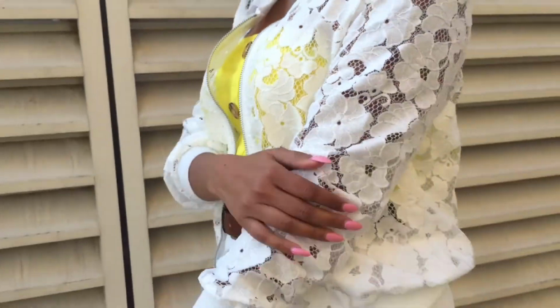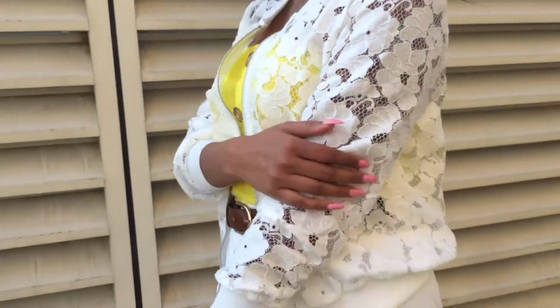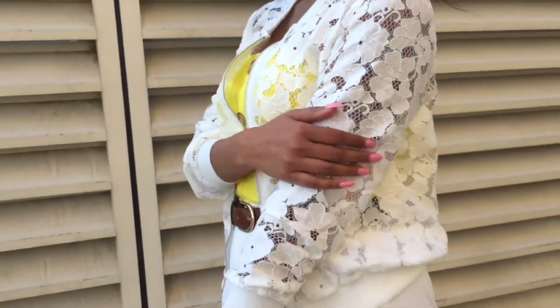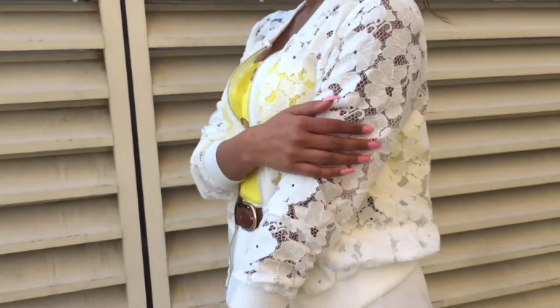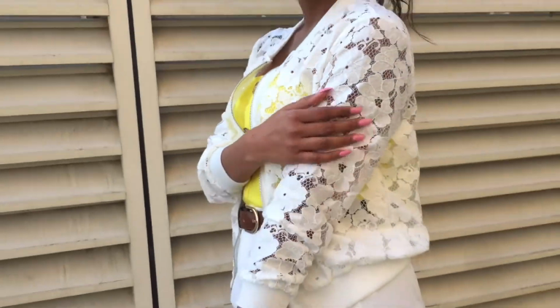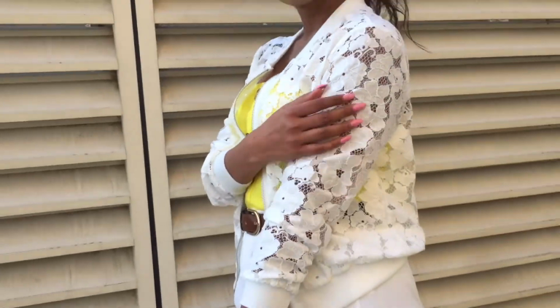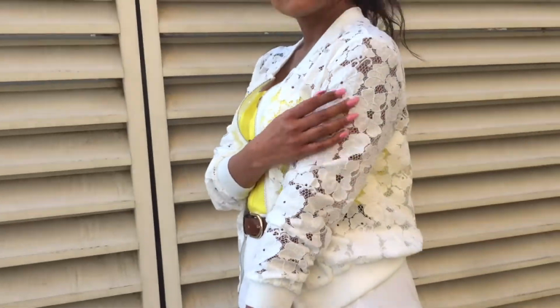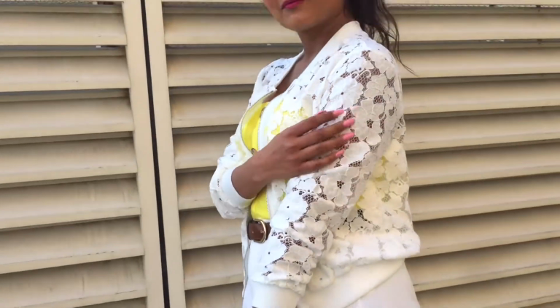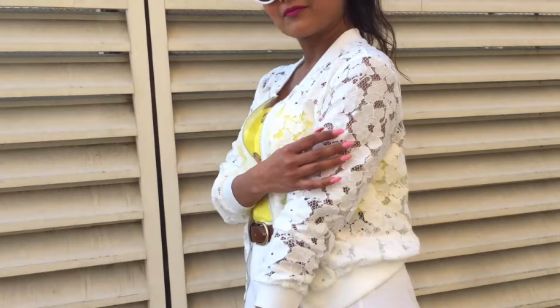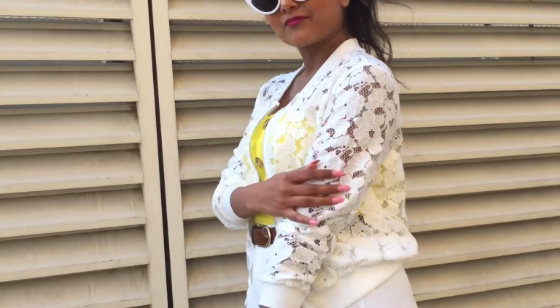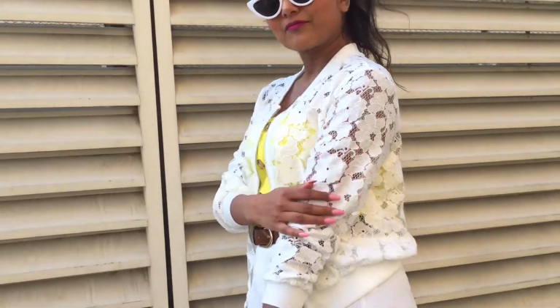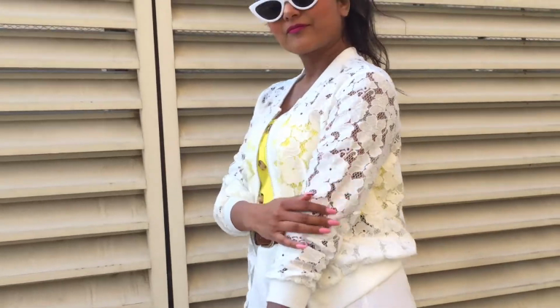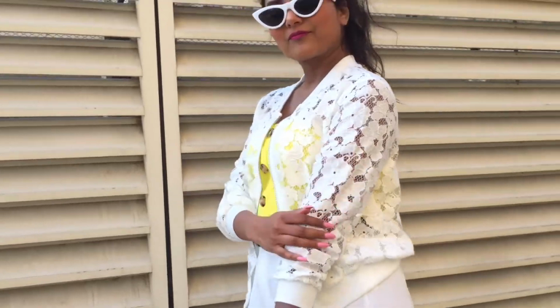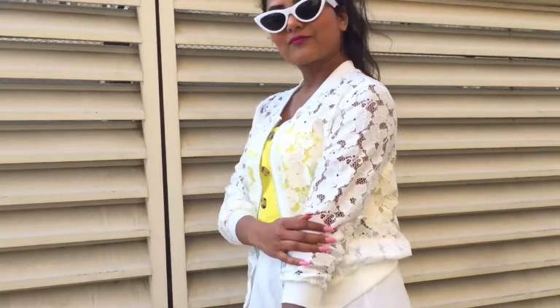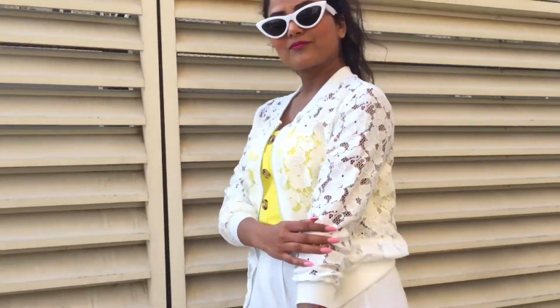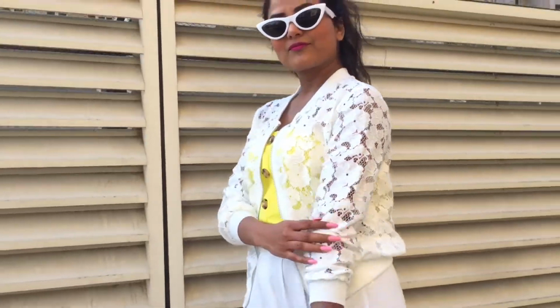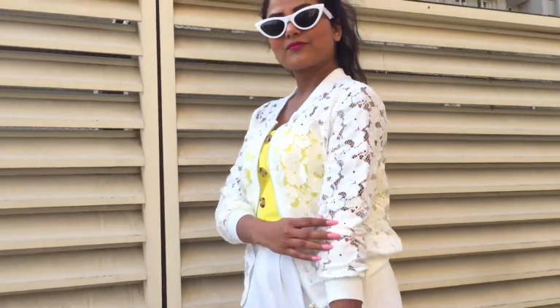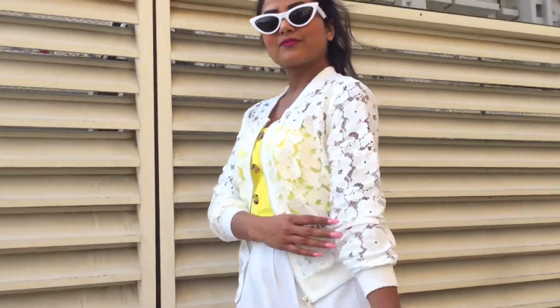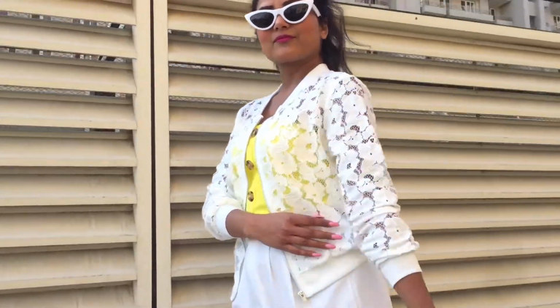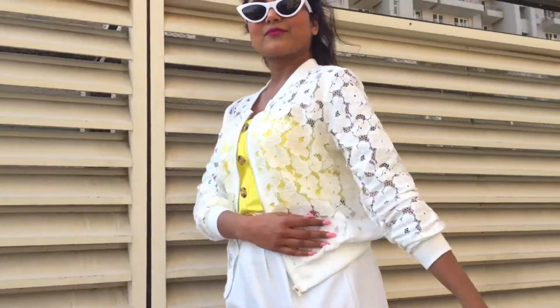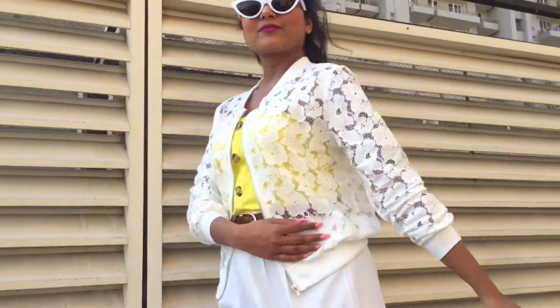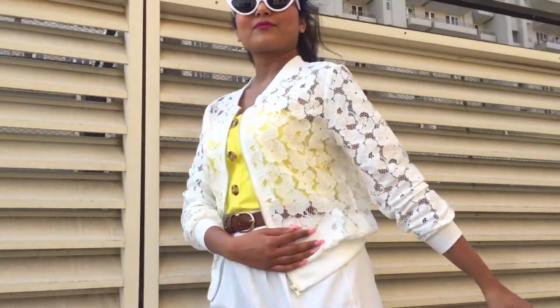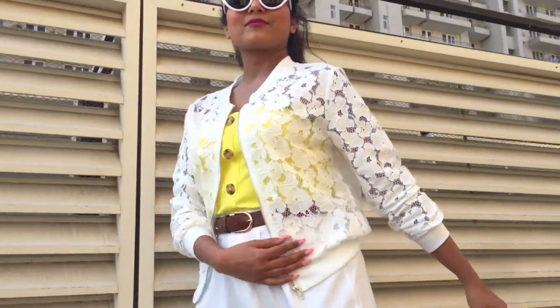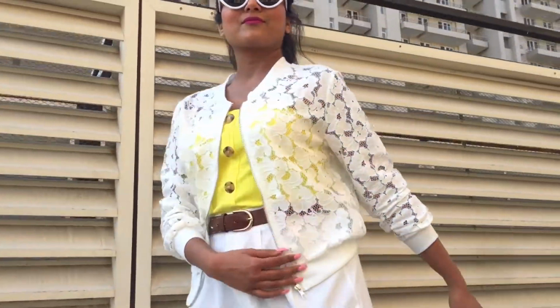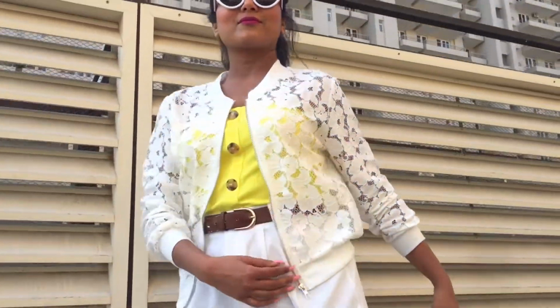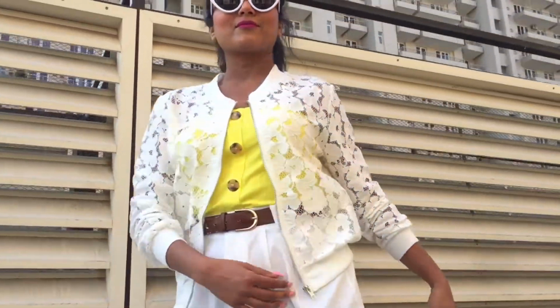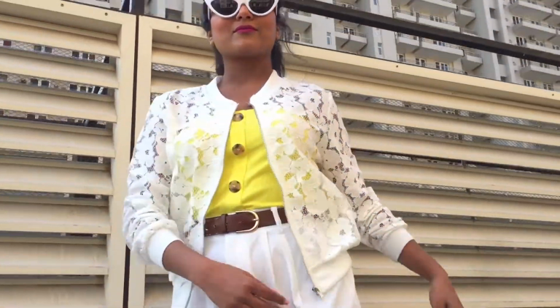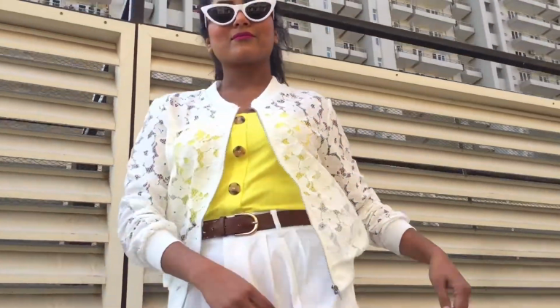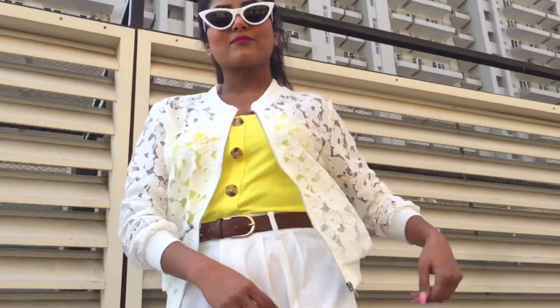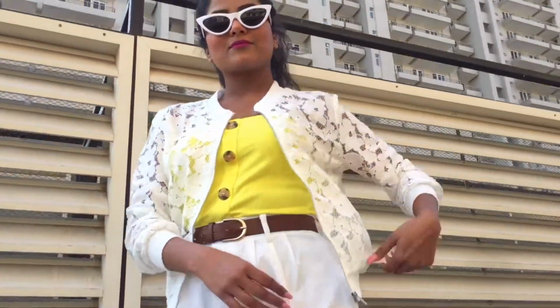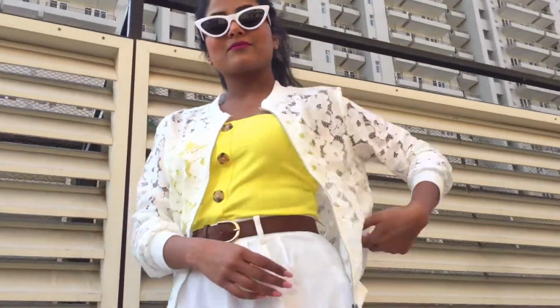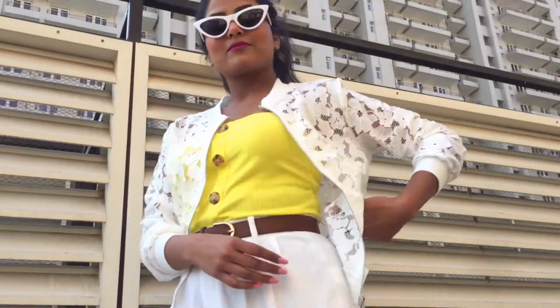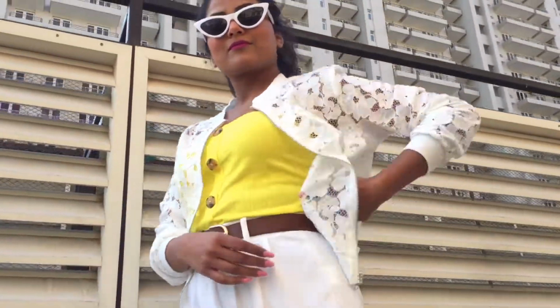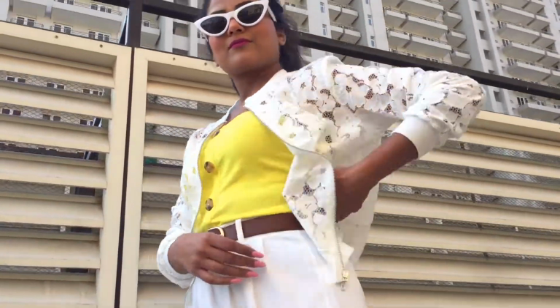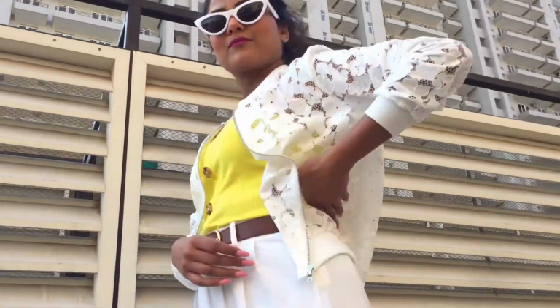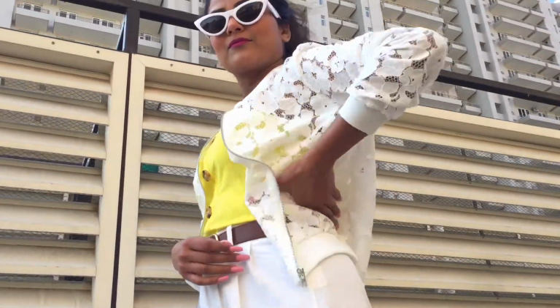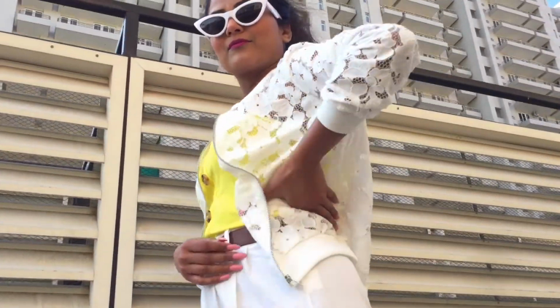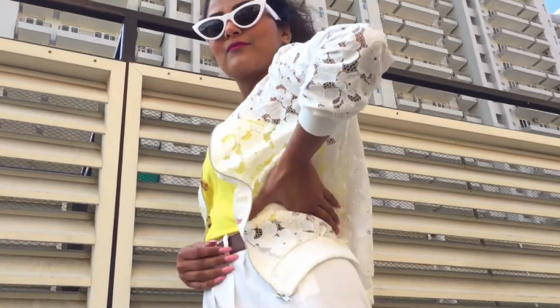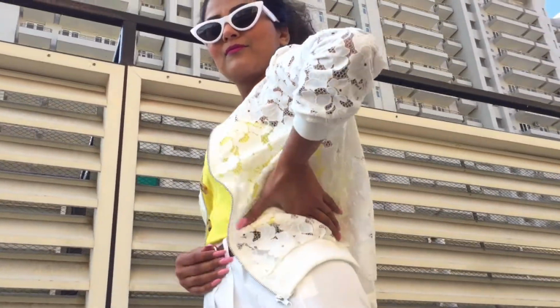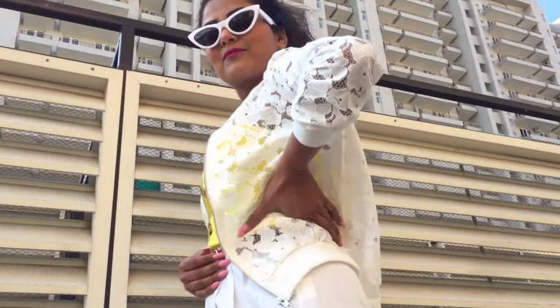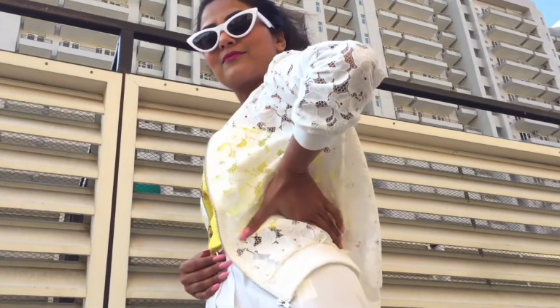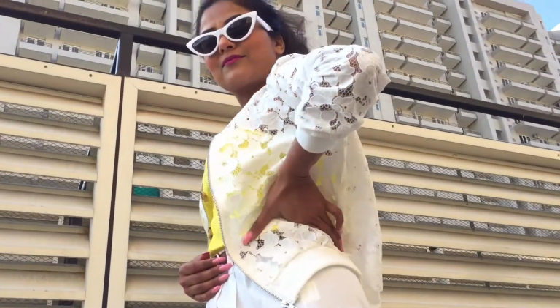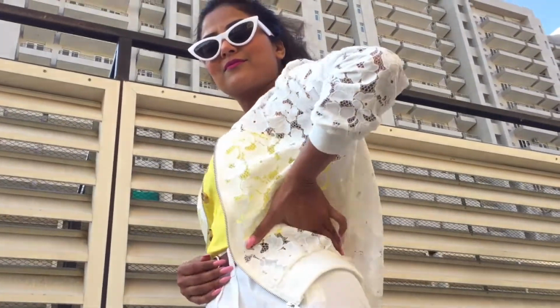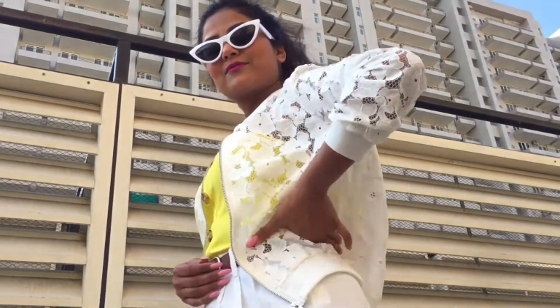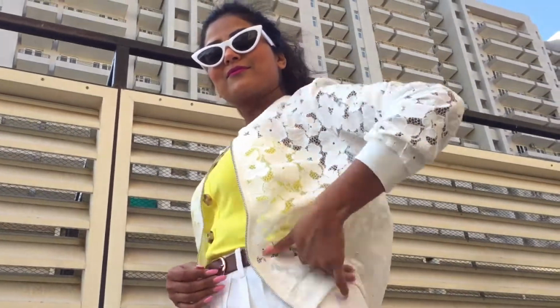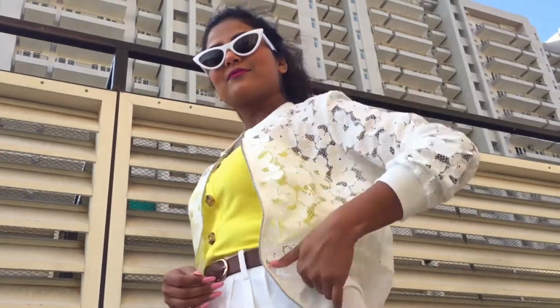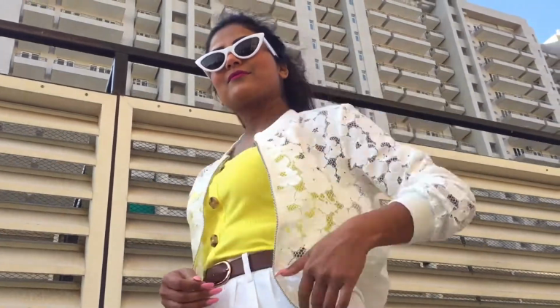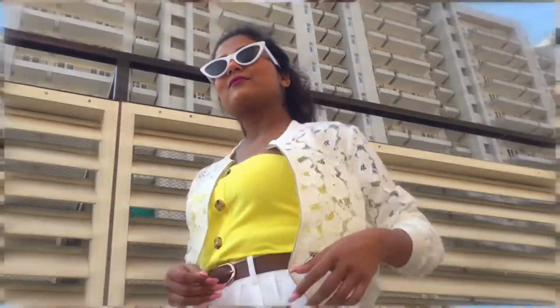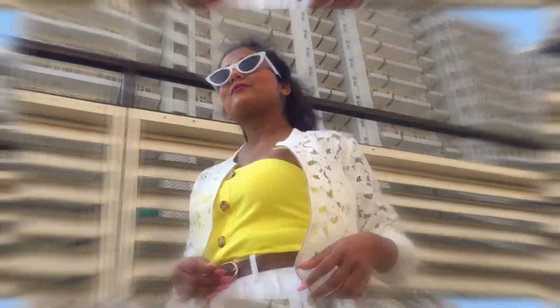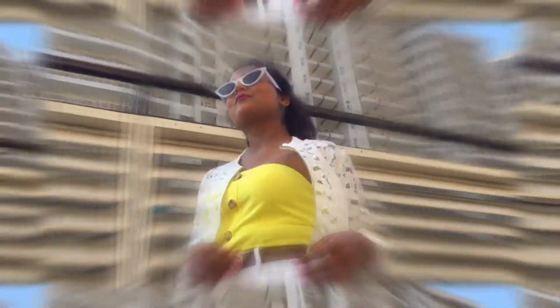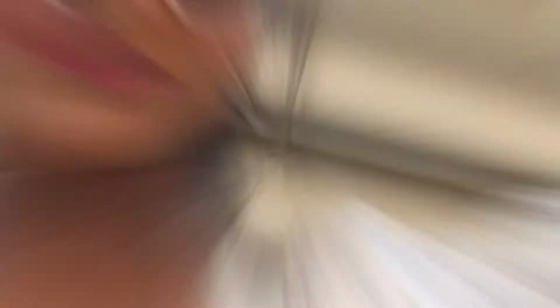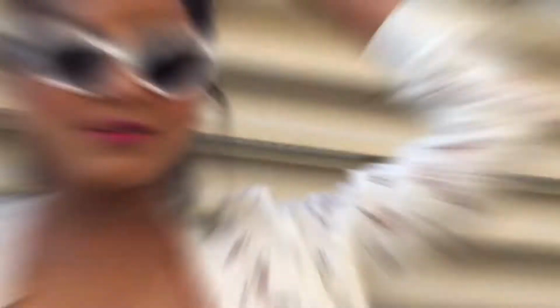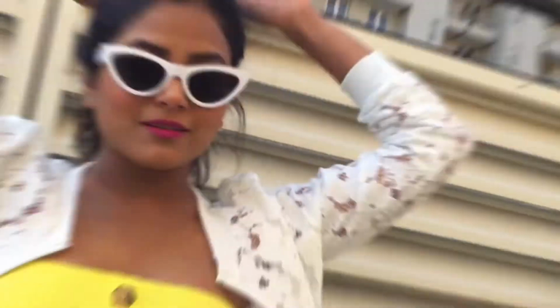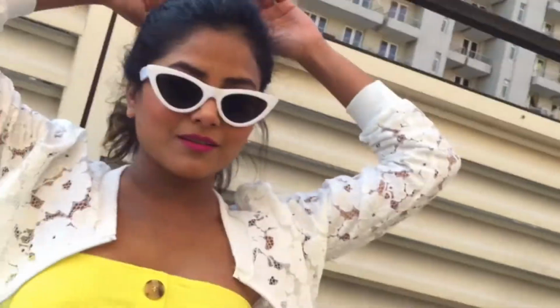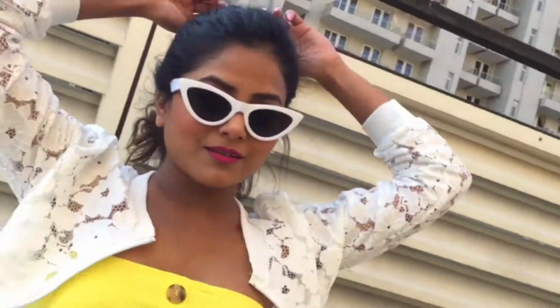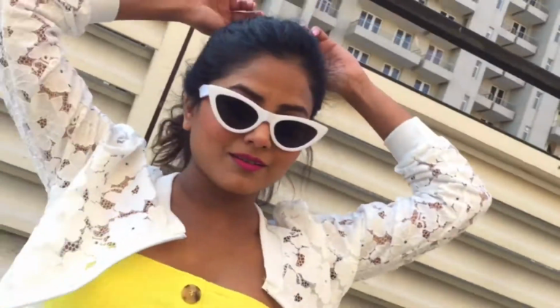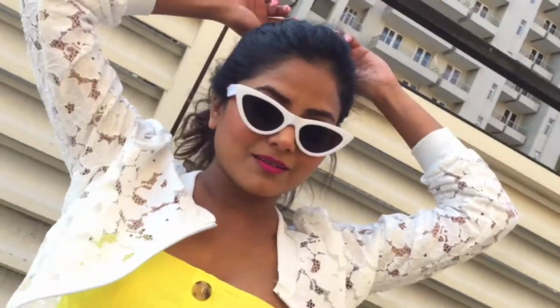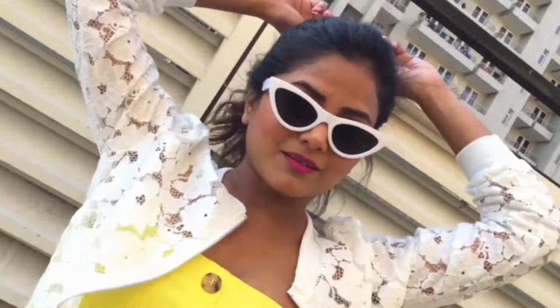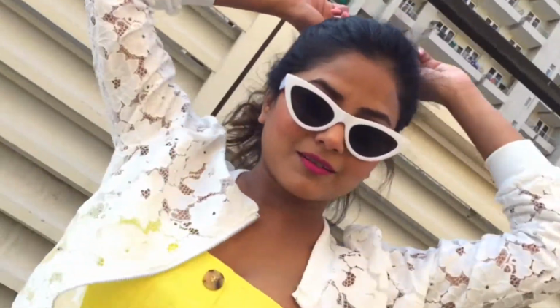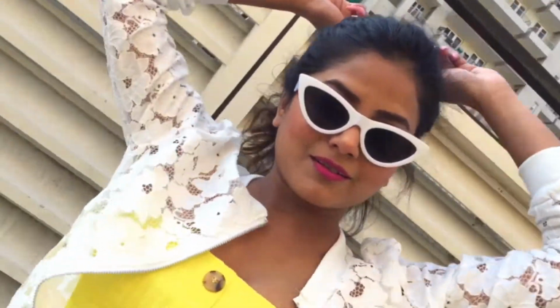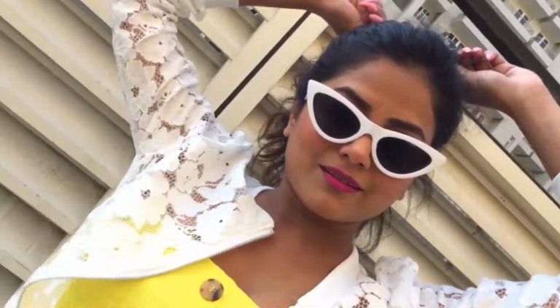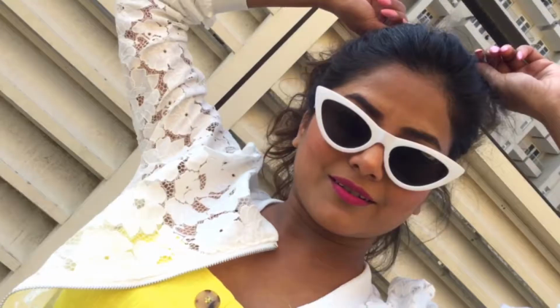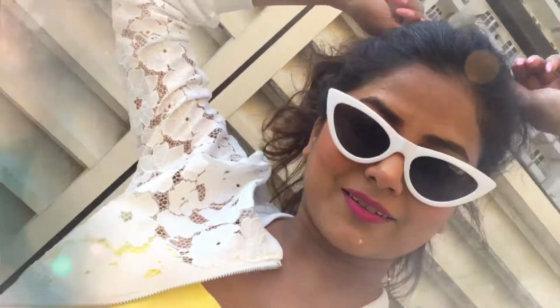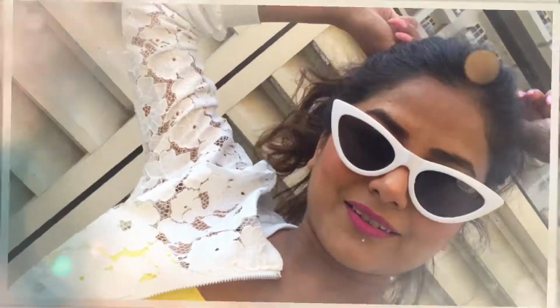So if you want to add a jacket that can be worn in summers too, then shop this one from Limeroot.